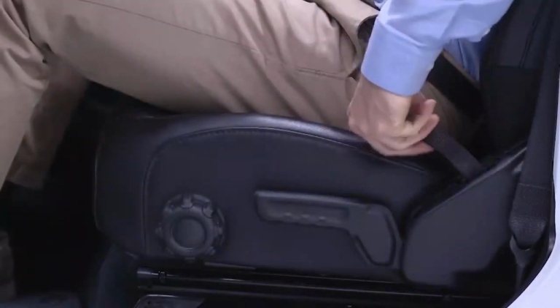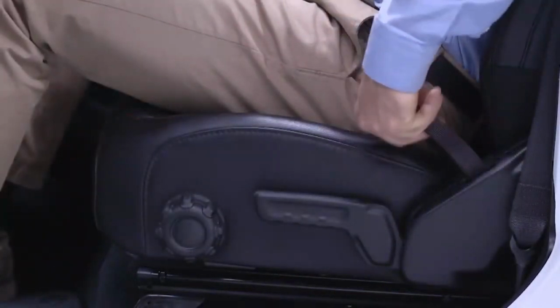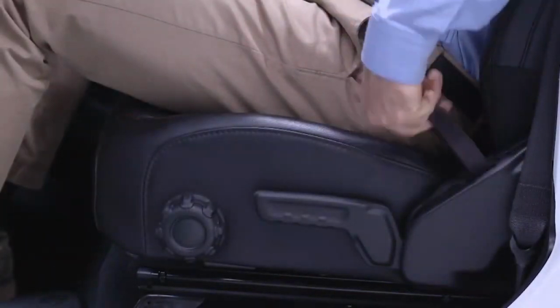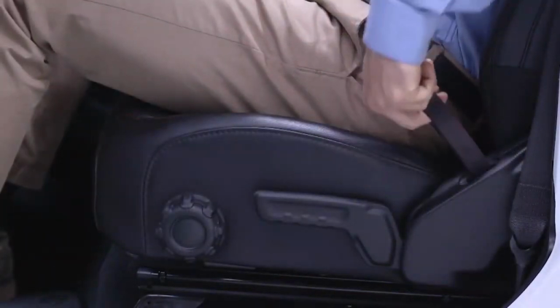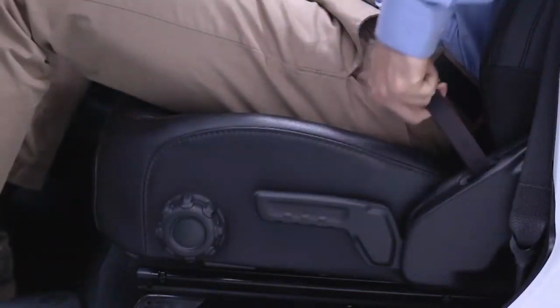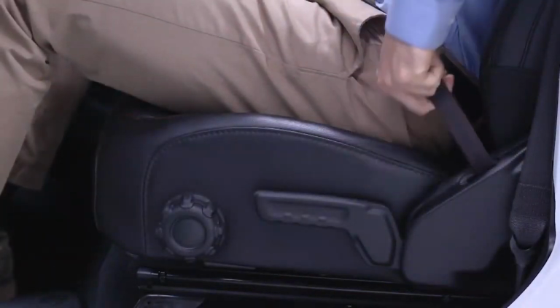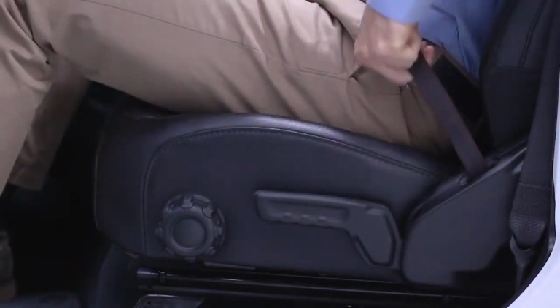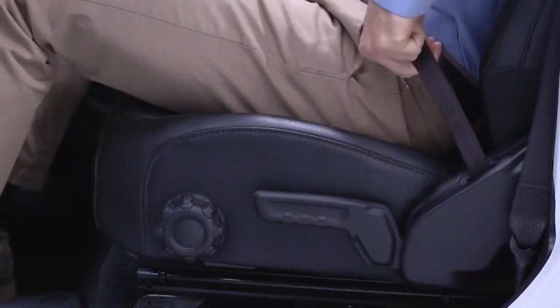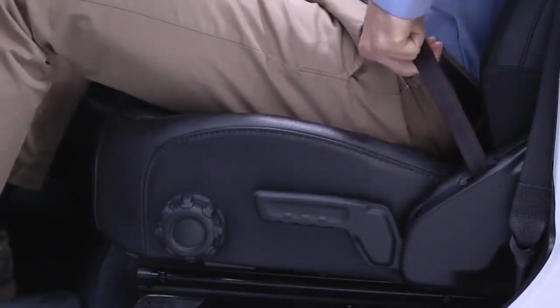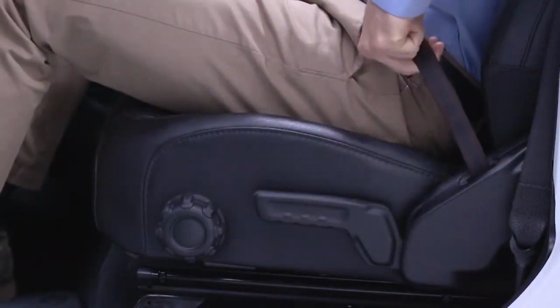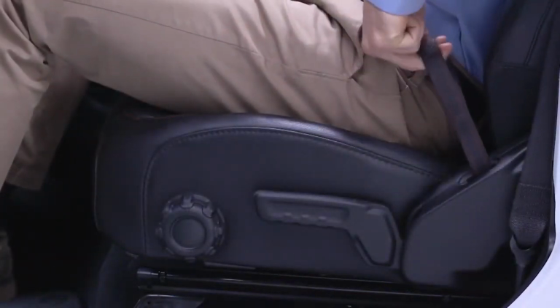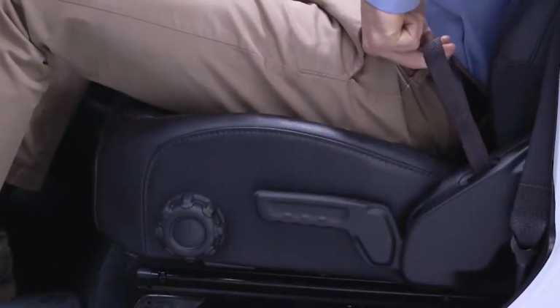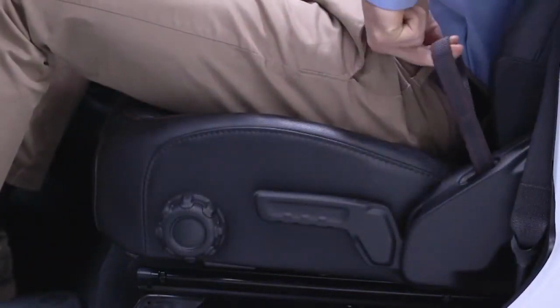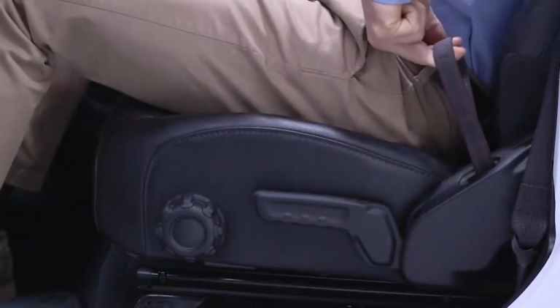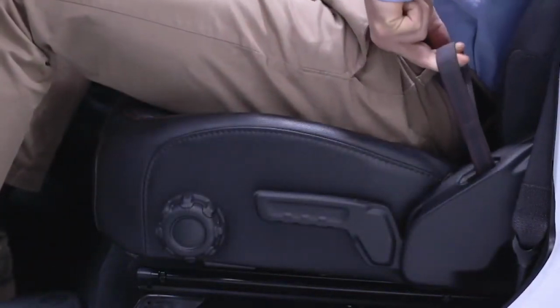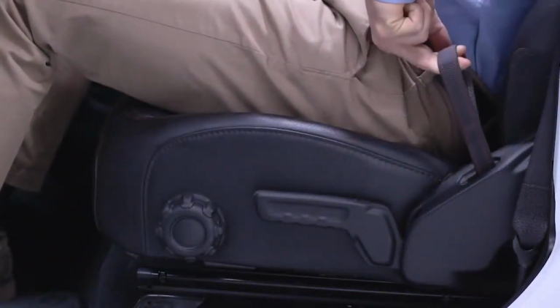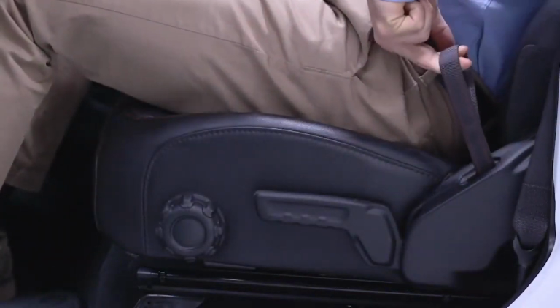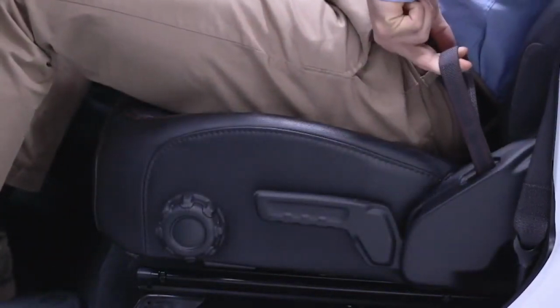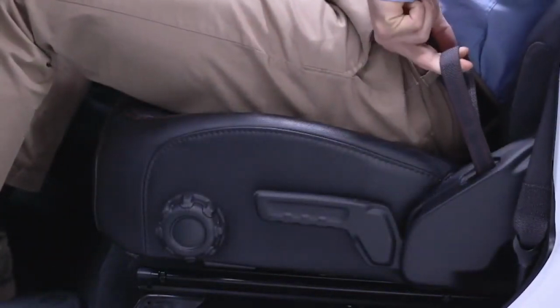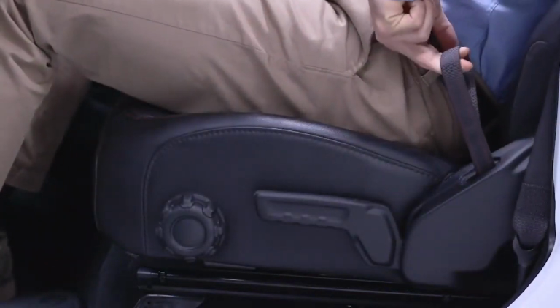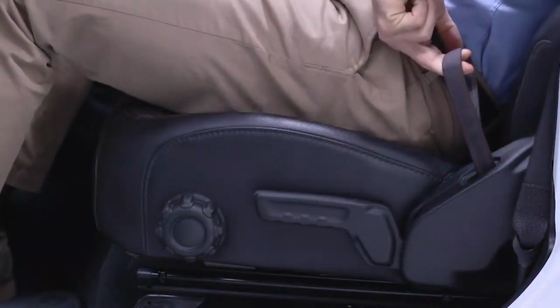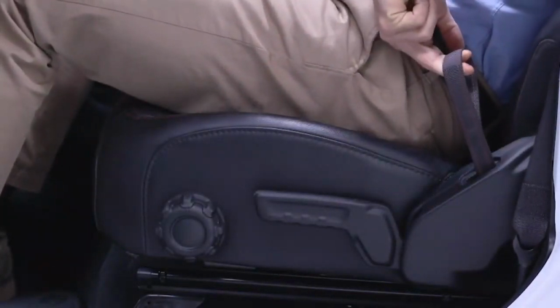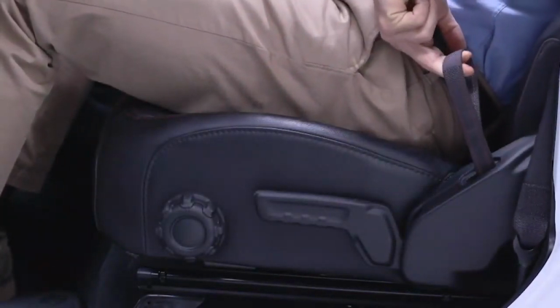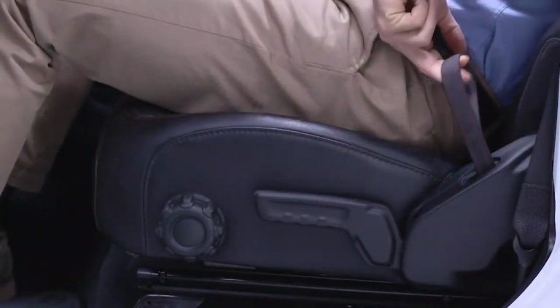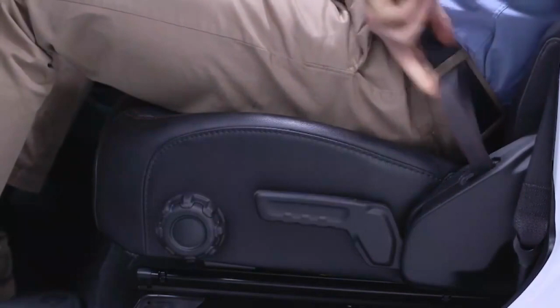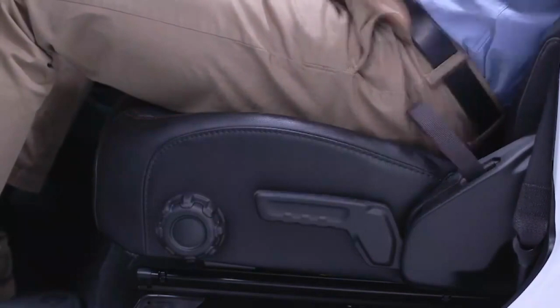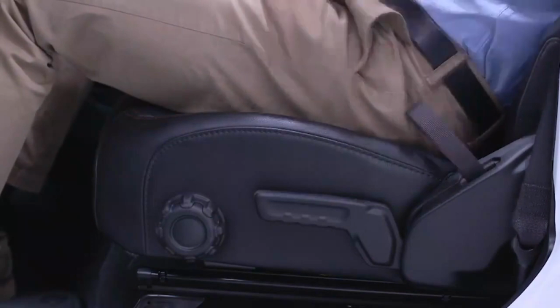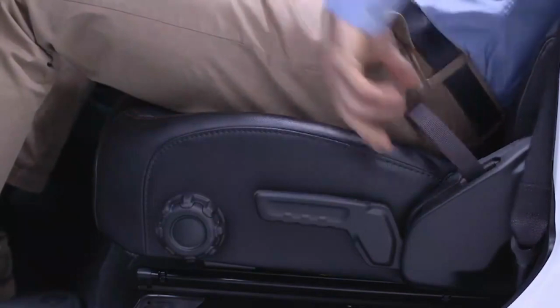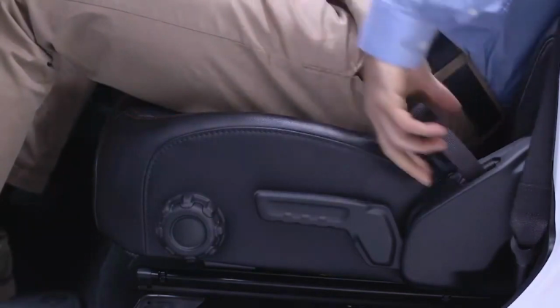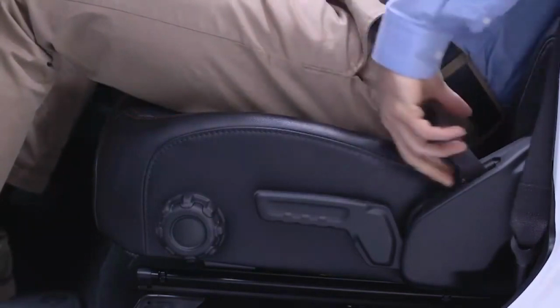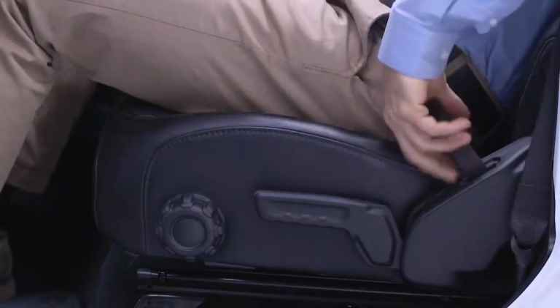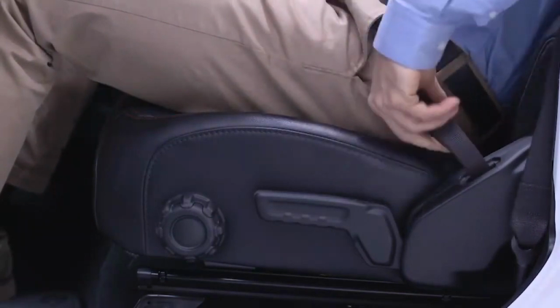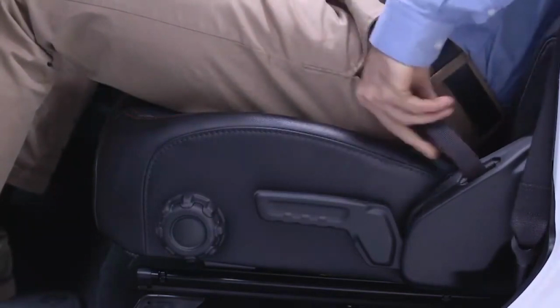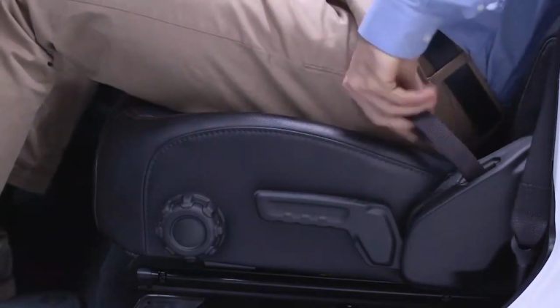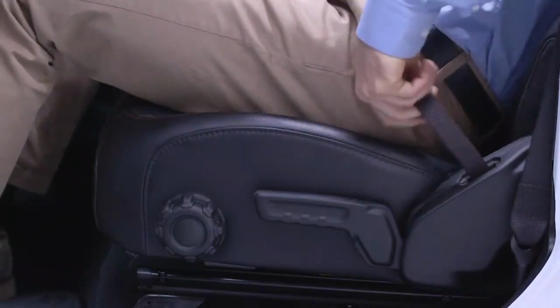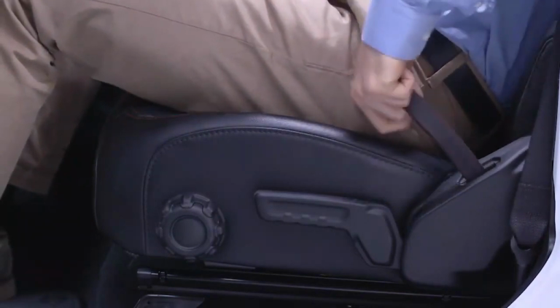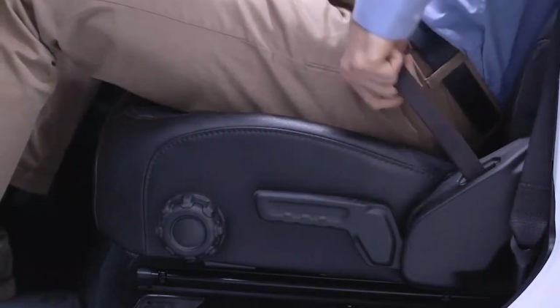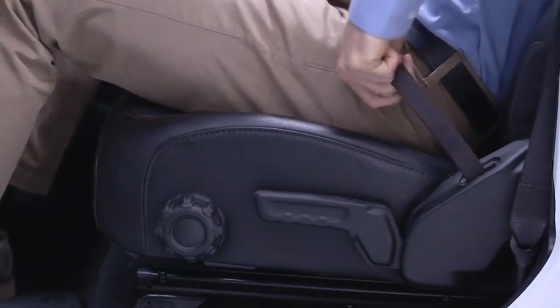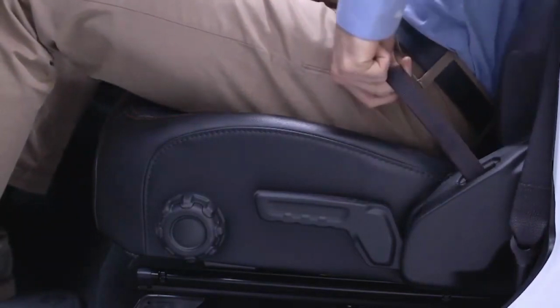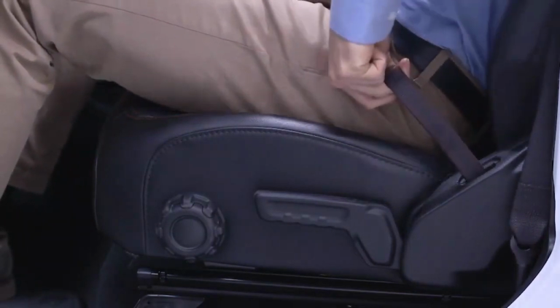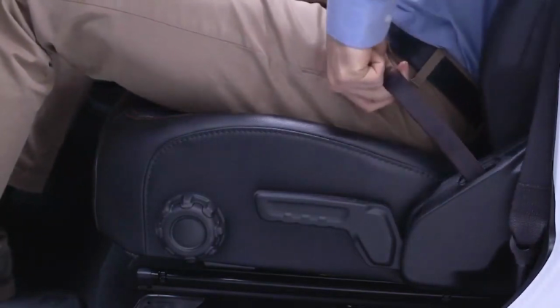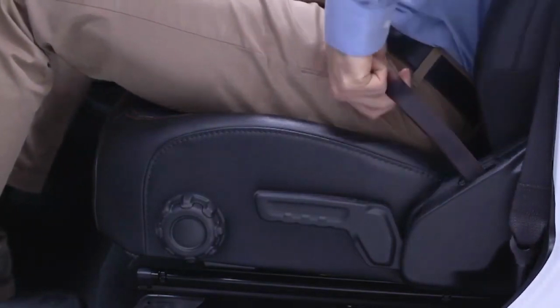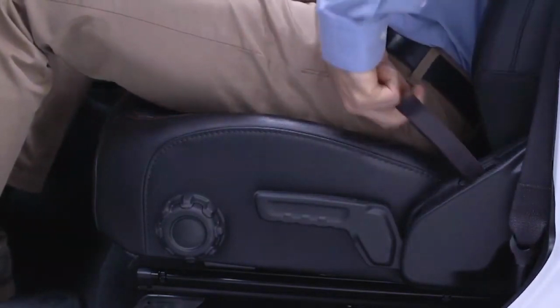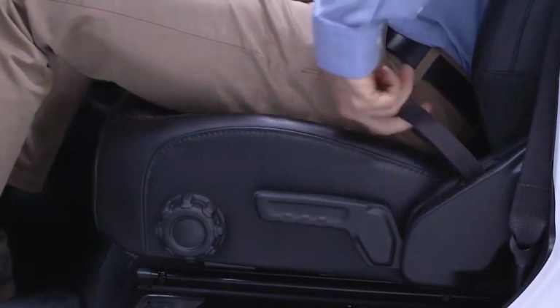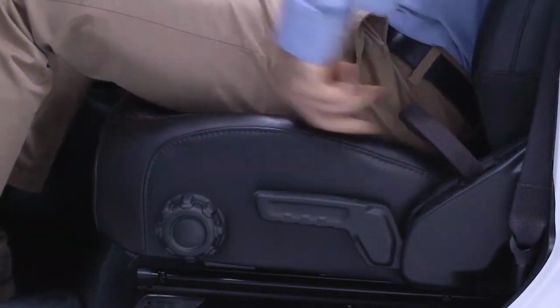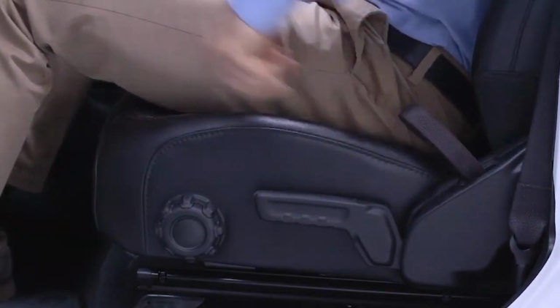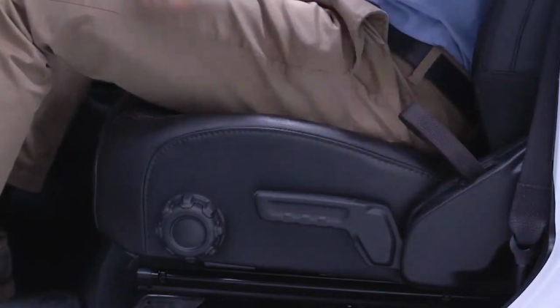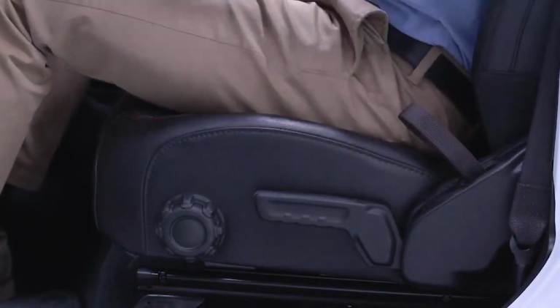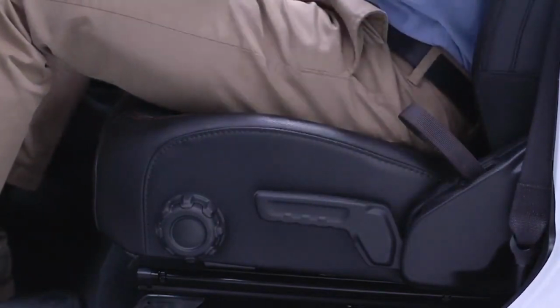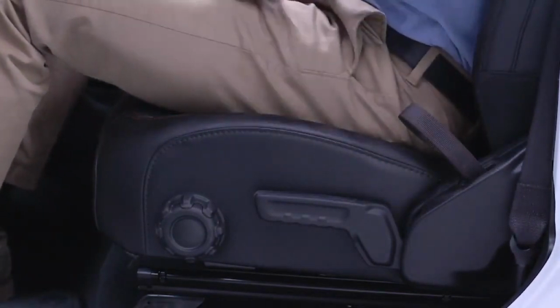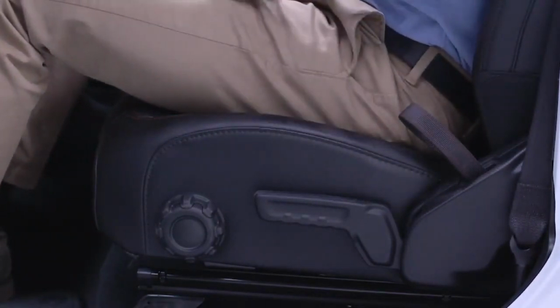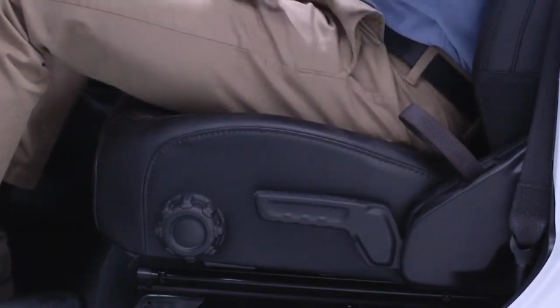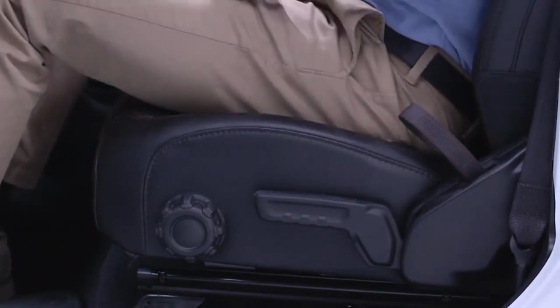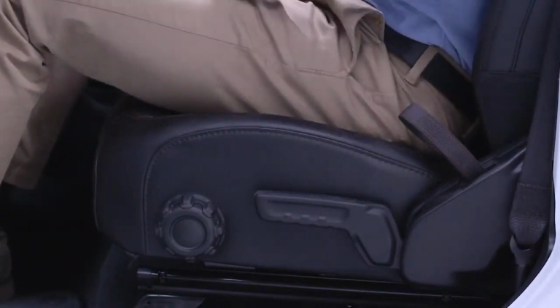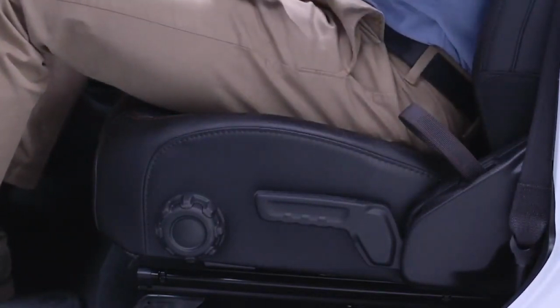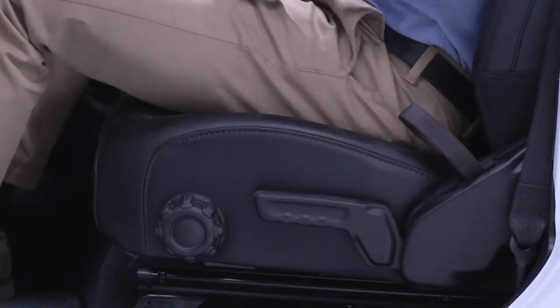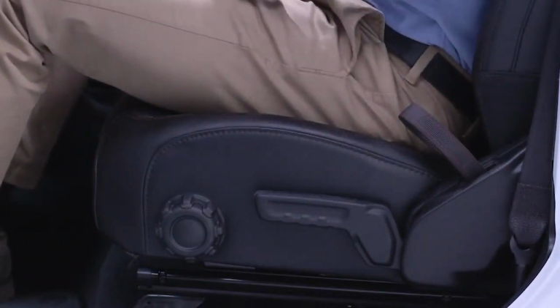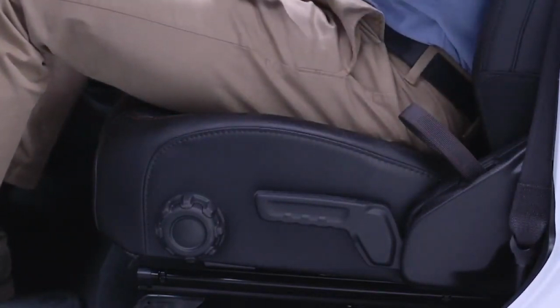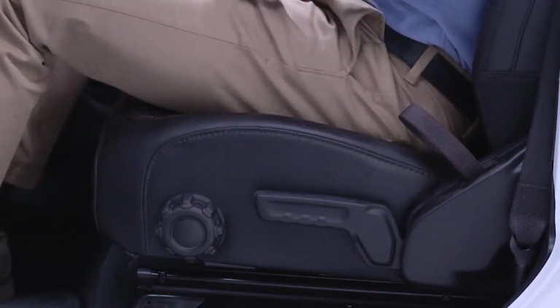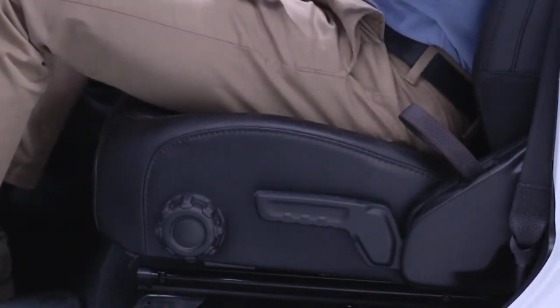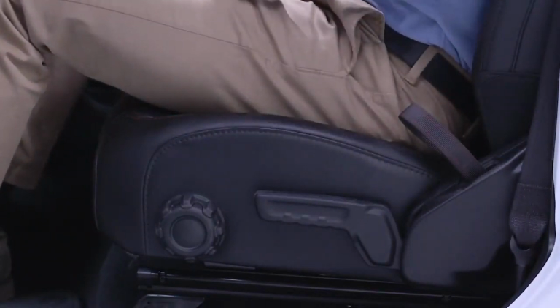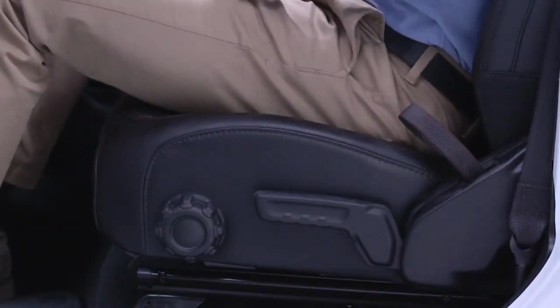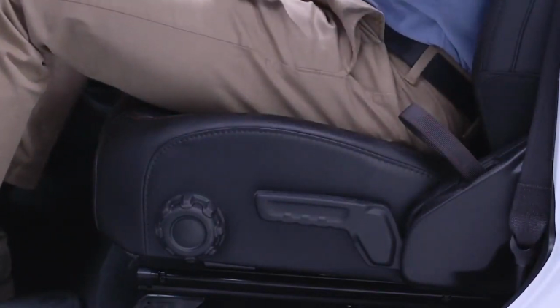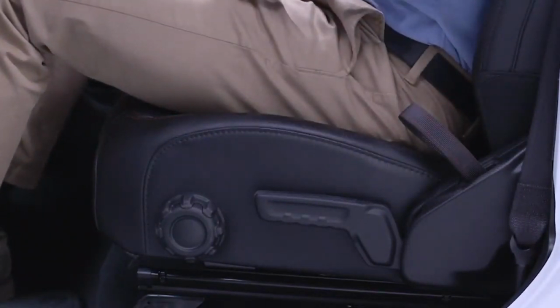To recline the front seats, pull the recline strap and lean backward or forward. Then release the strap when the desired position has been reached.